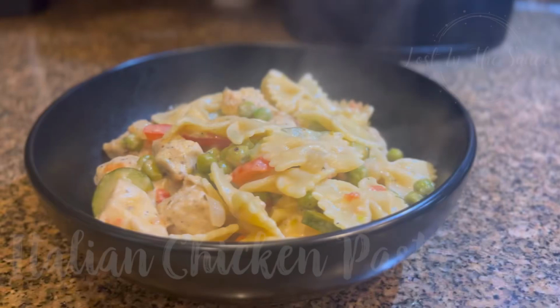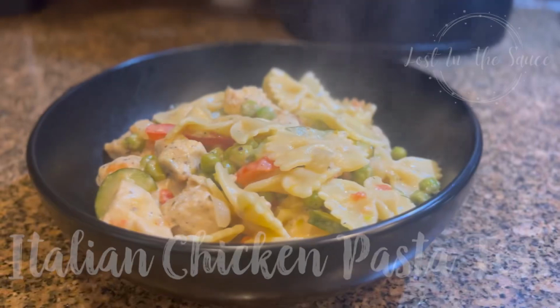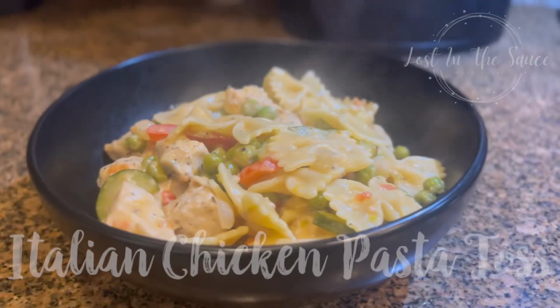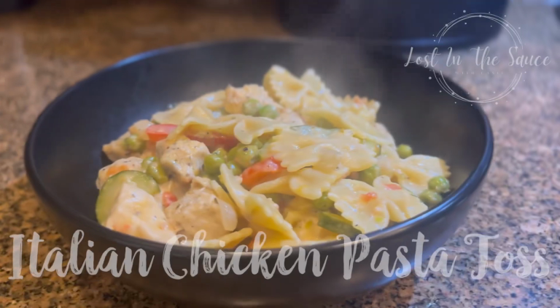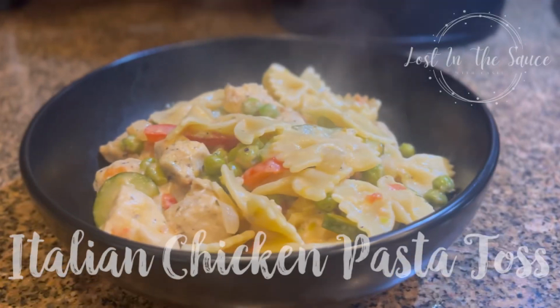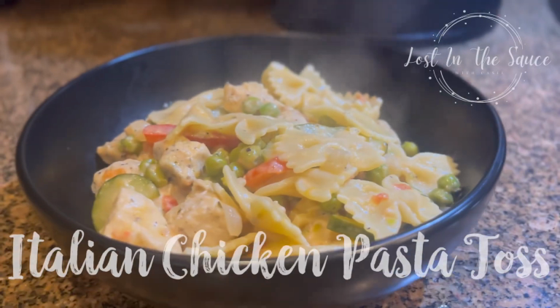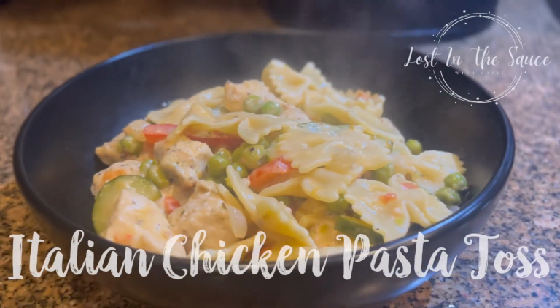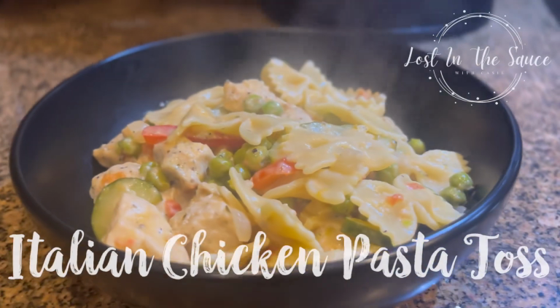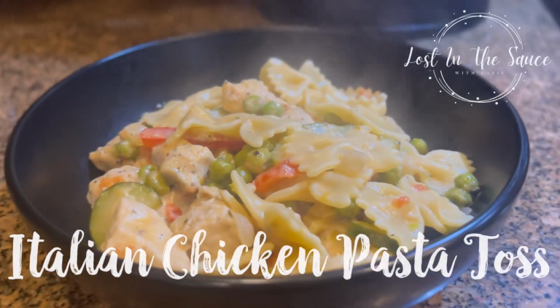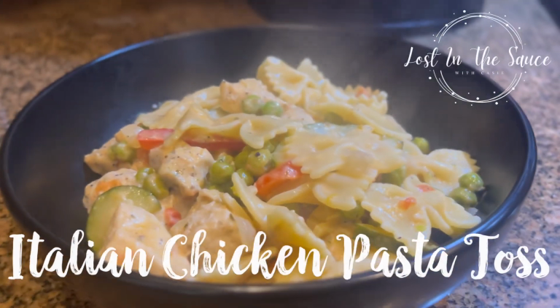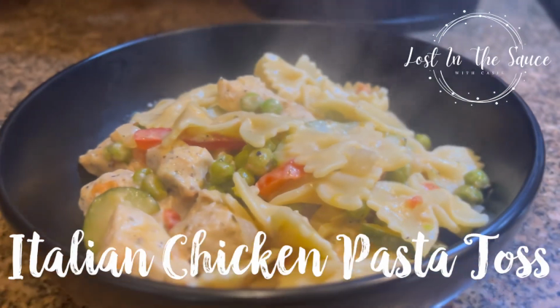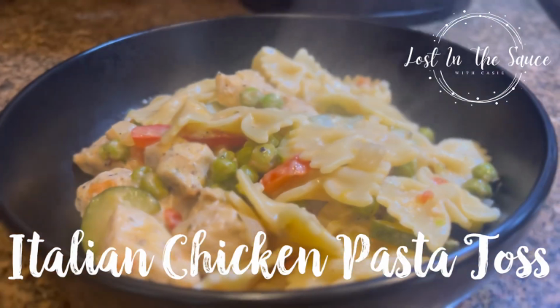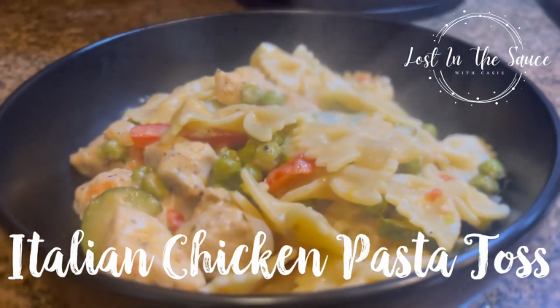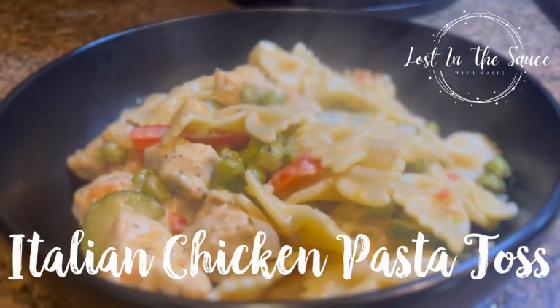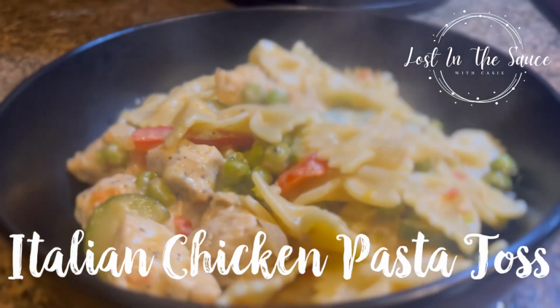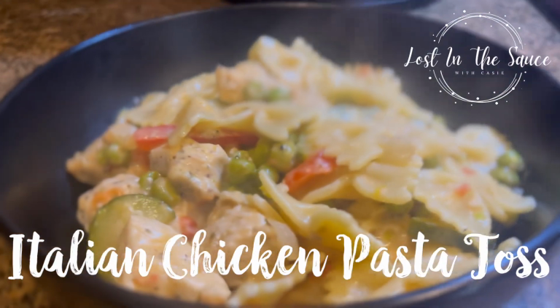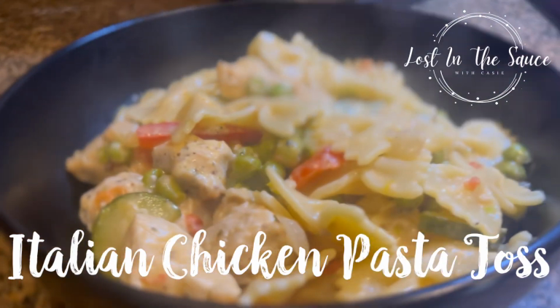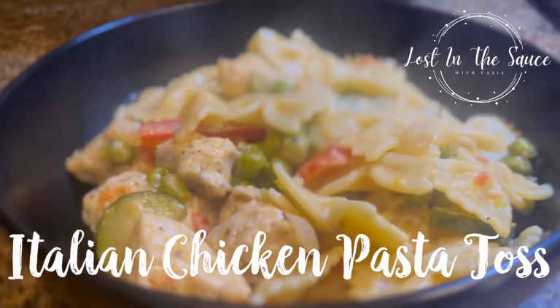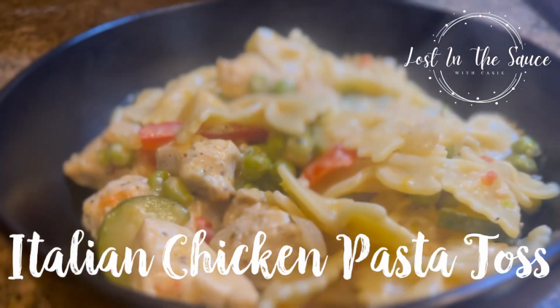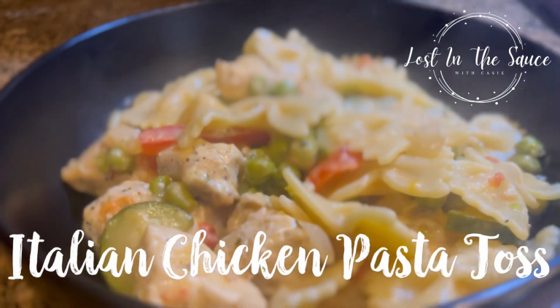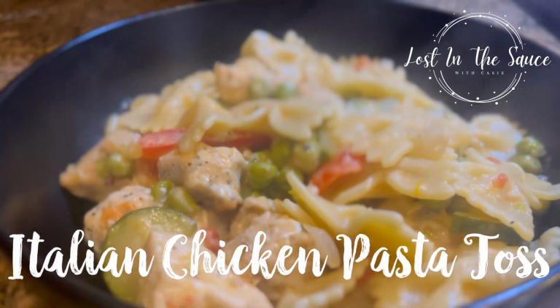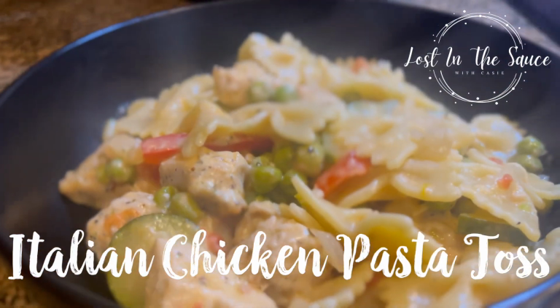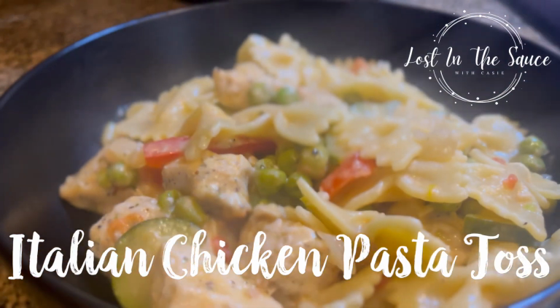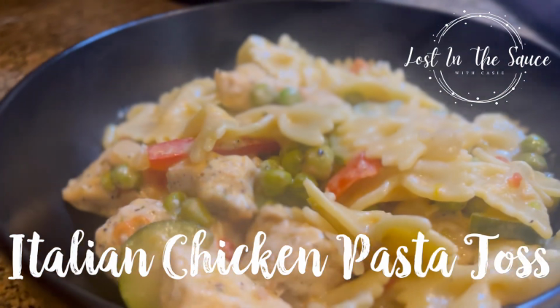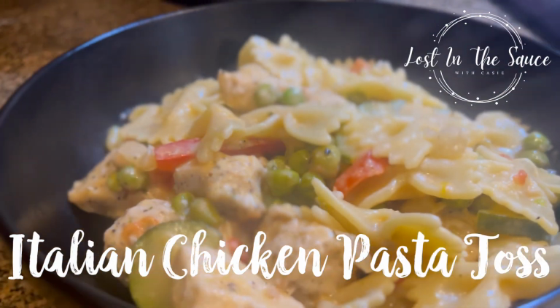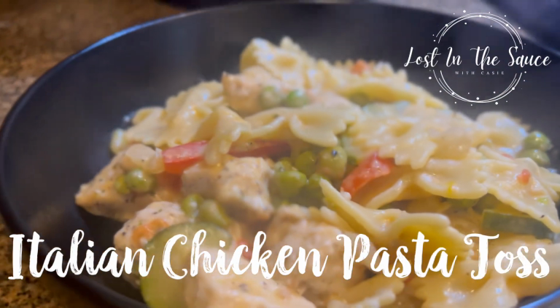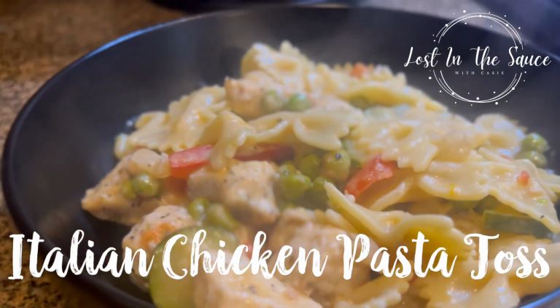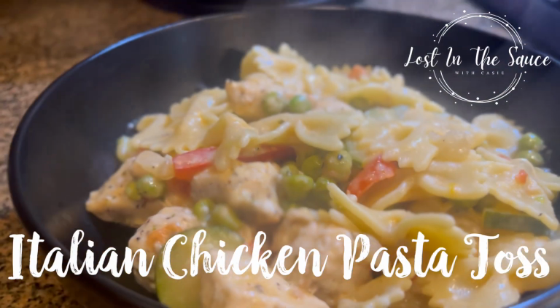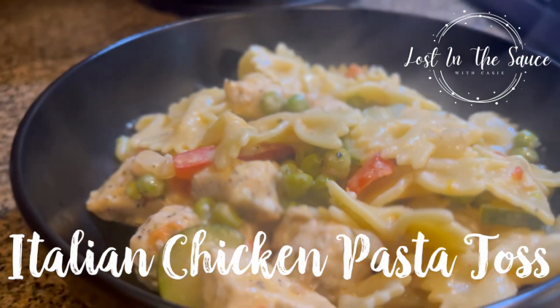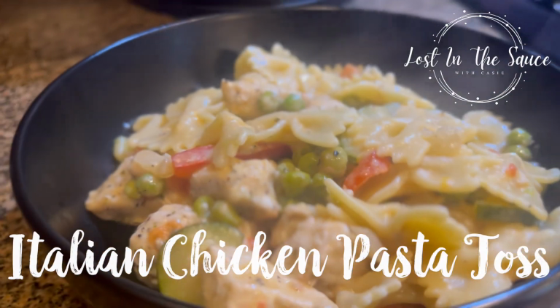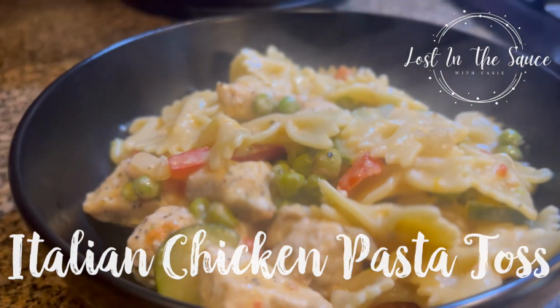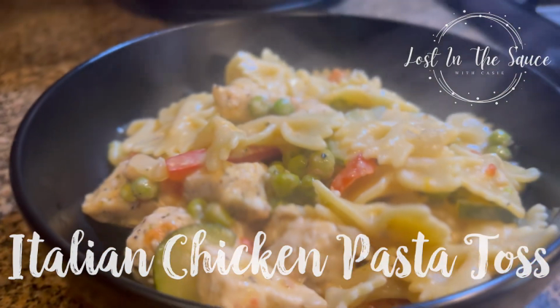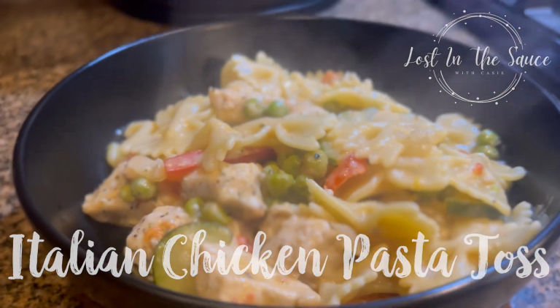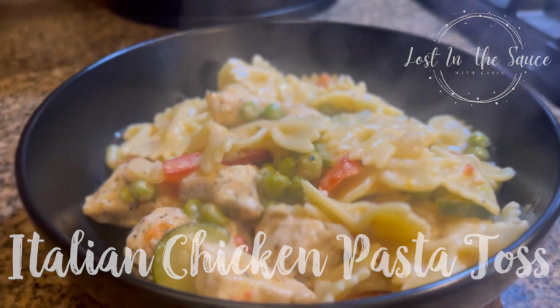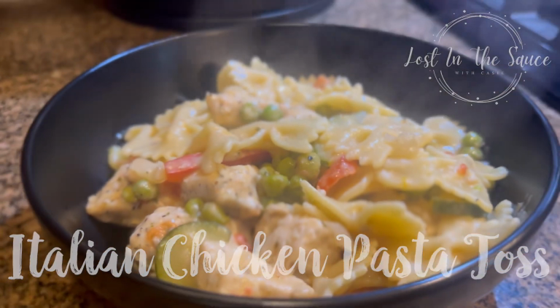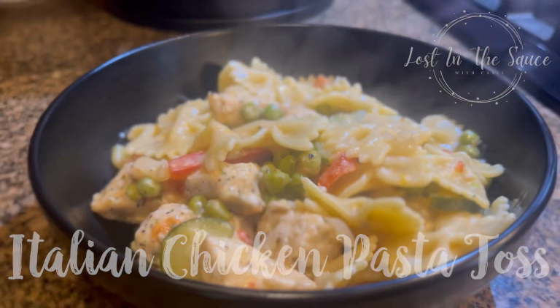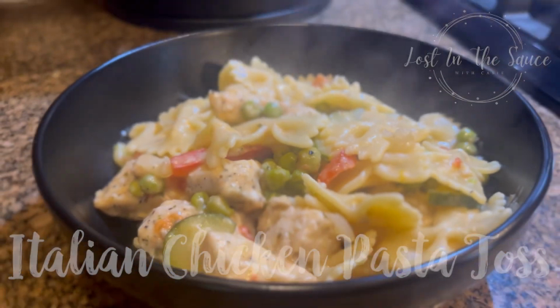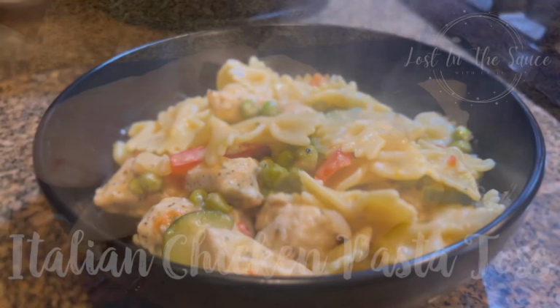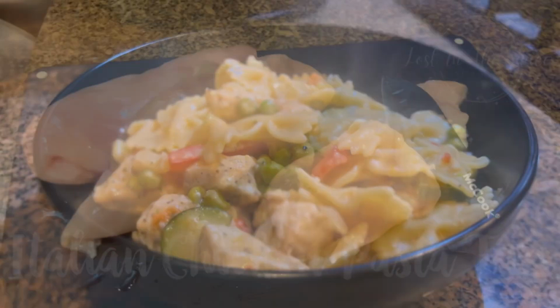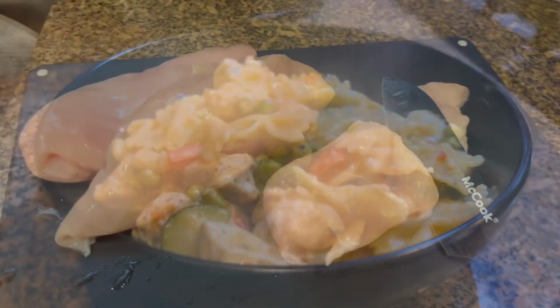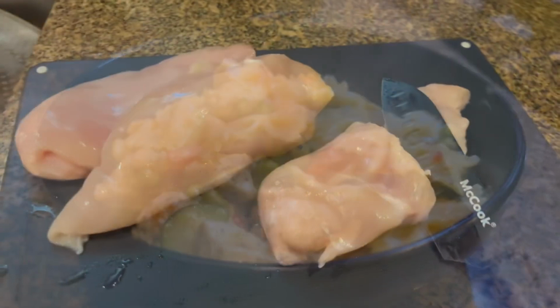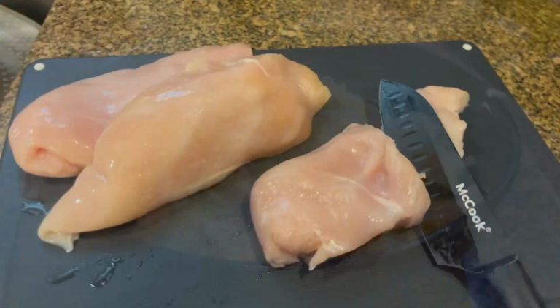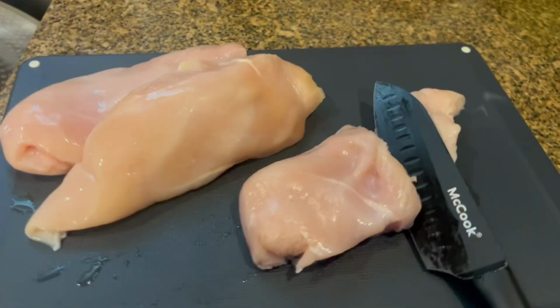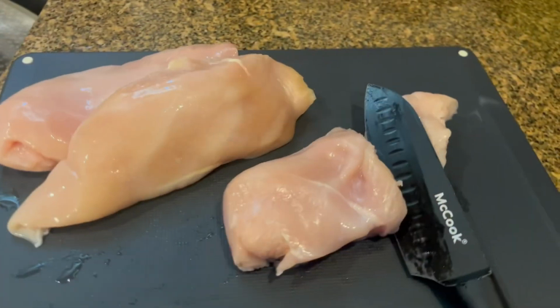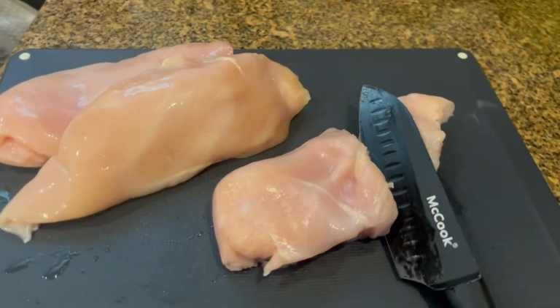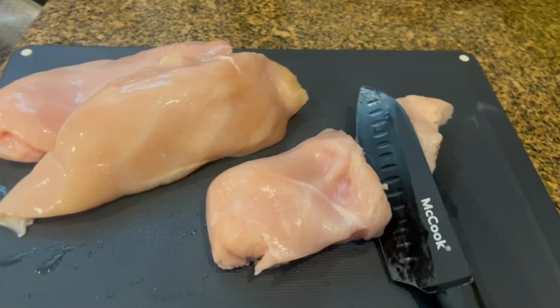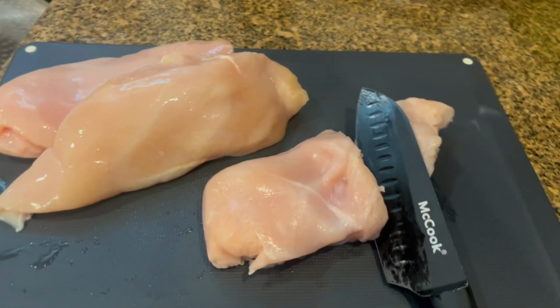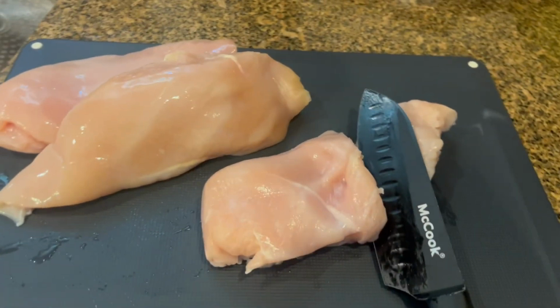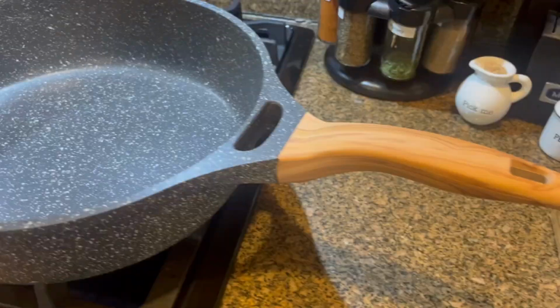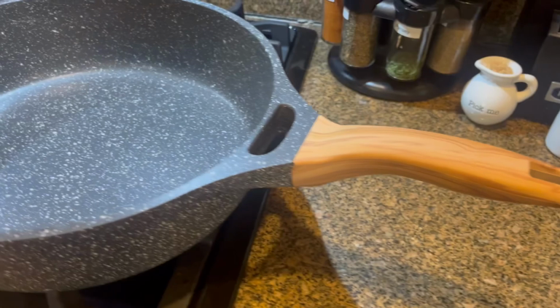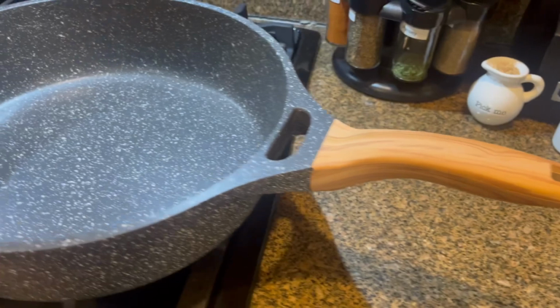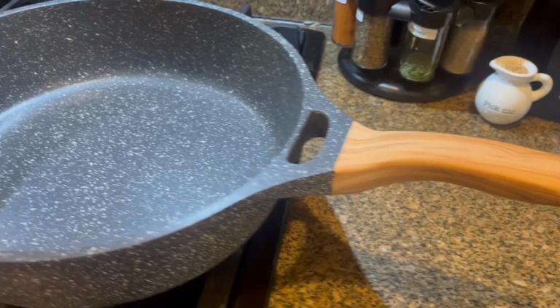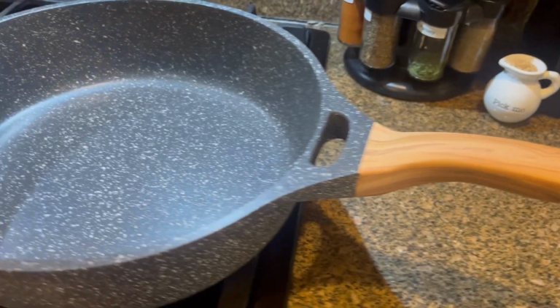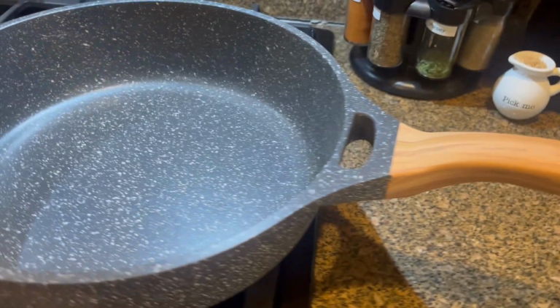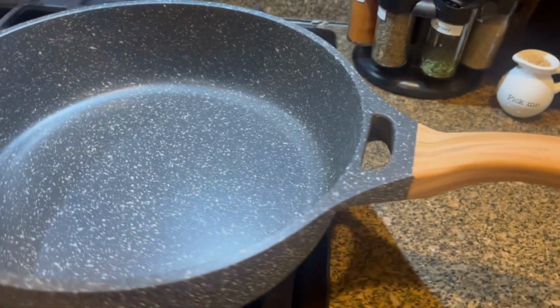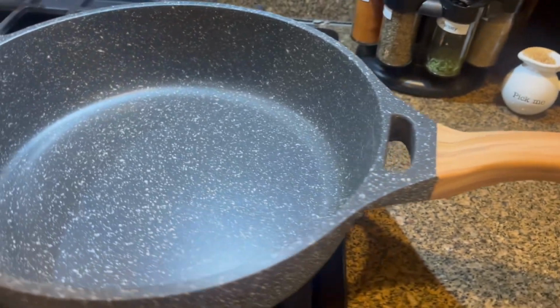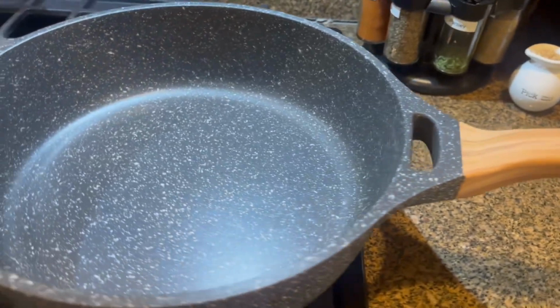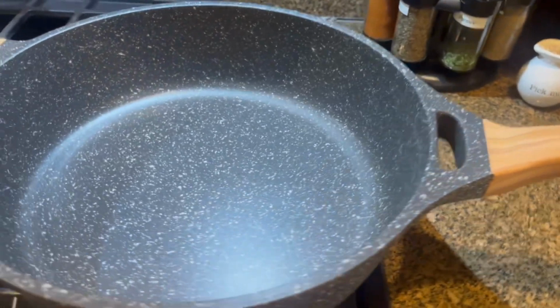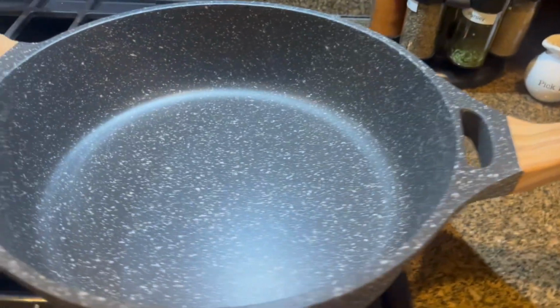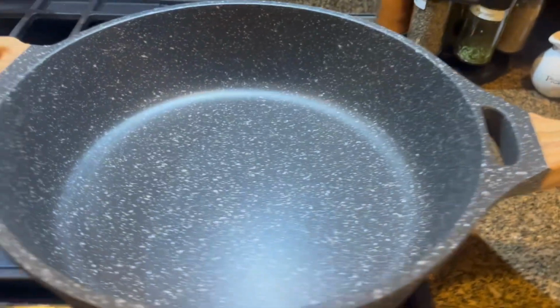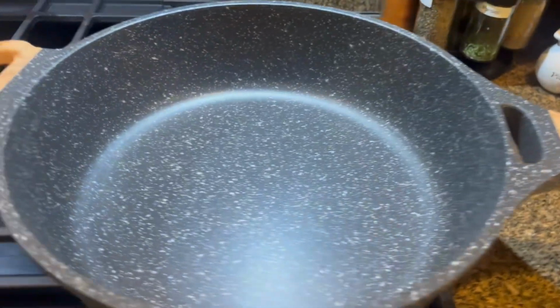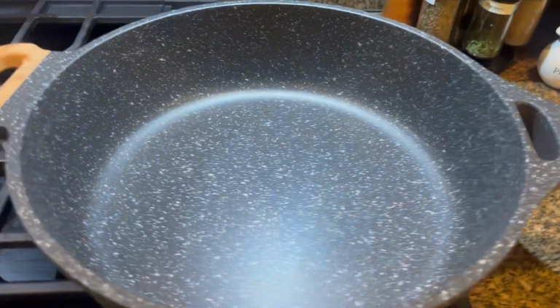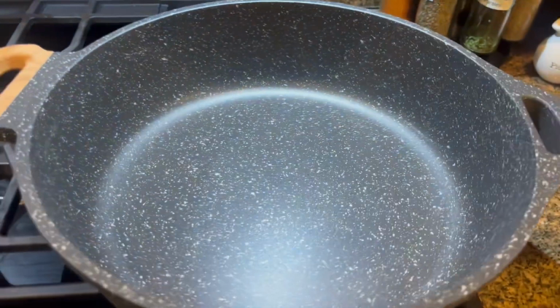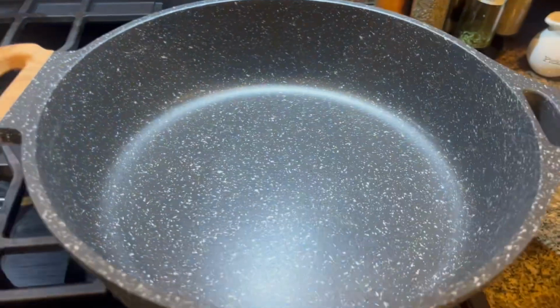Hey y'all, welcome back to Lost in the Sauce. Today we're making an amazing chicken pasta toss. You are gonna love it.